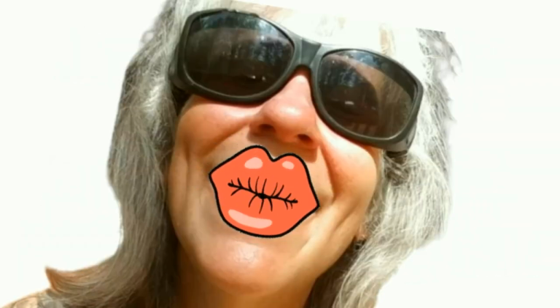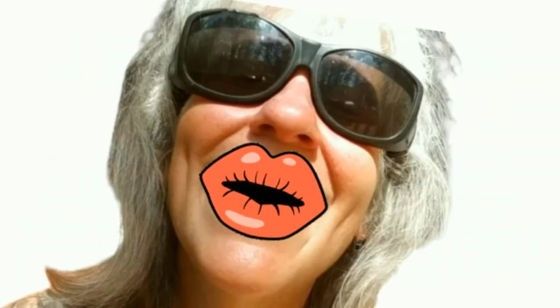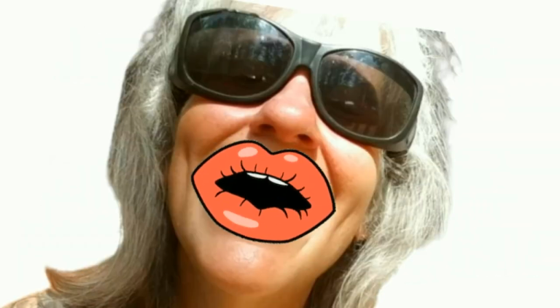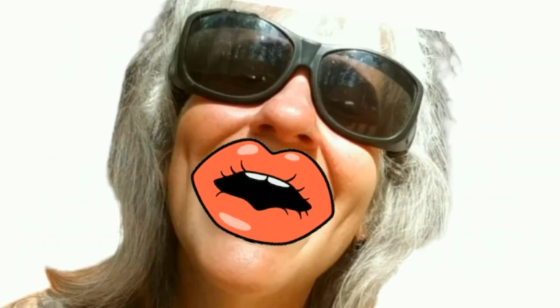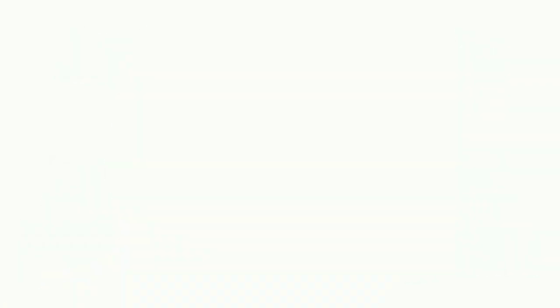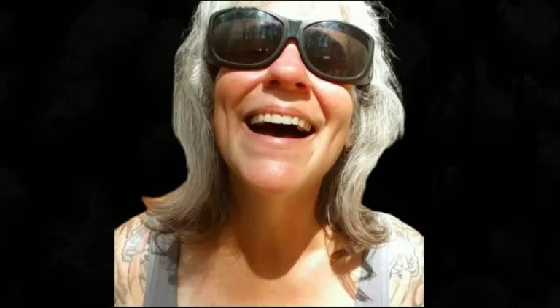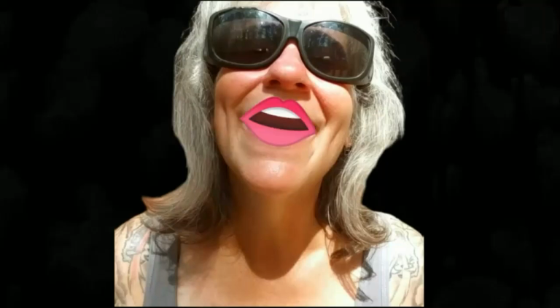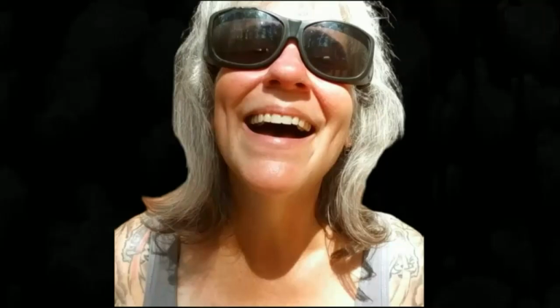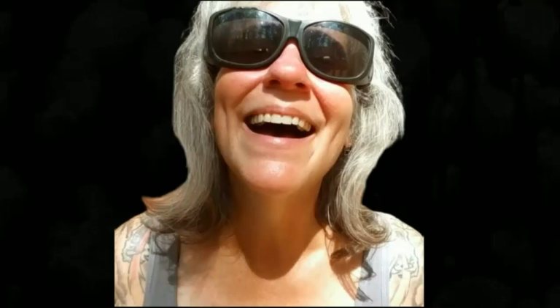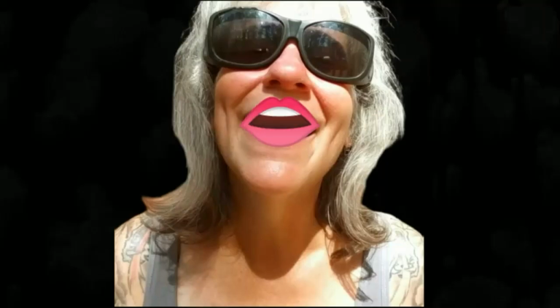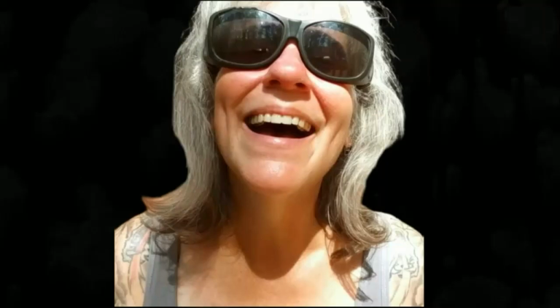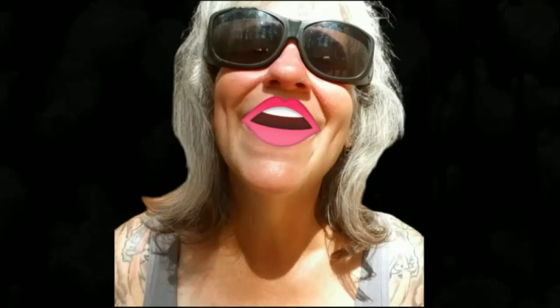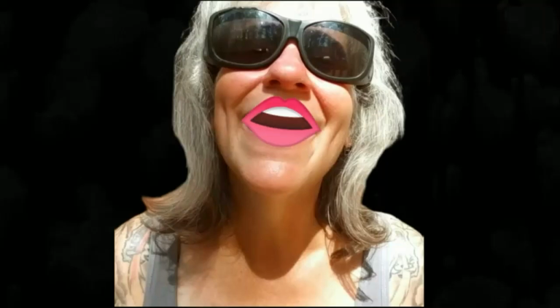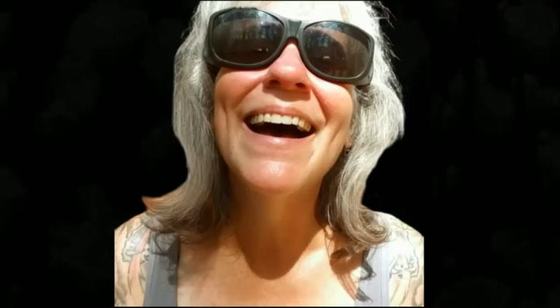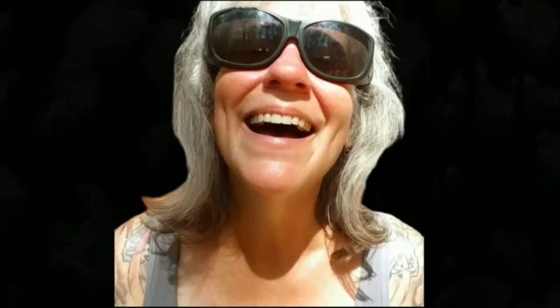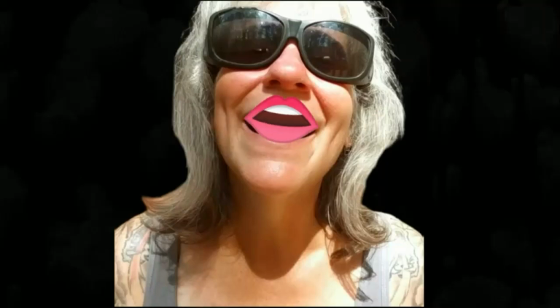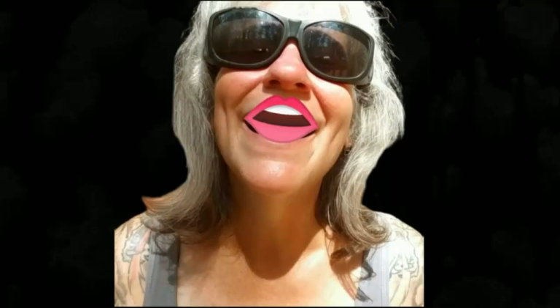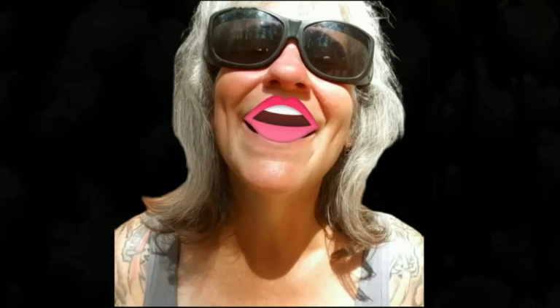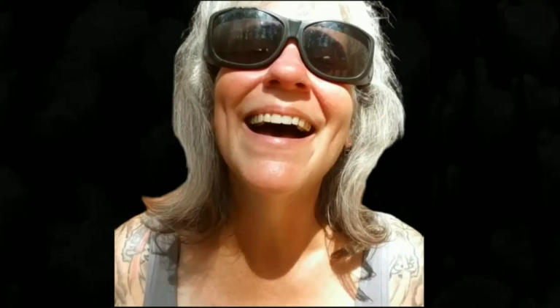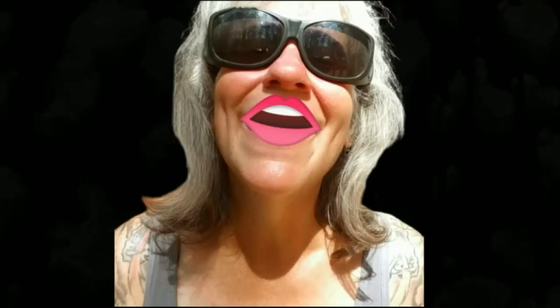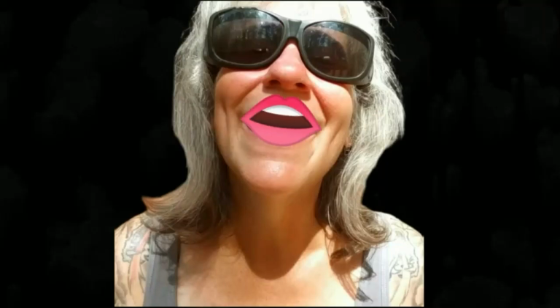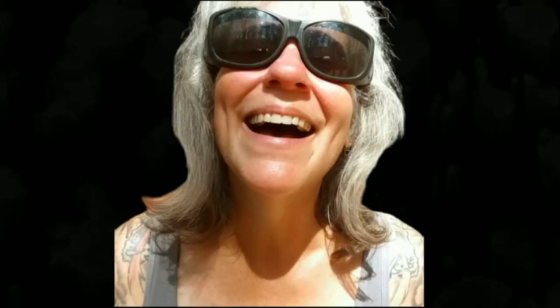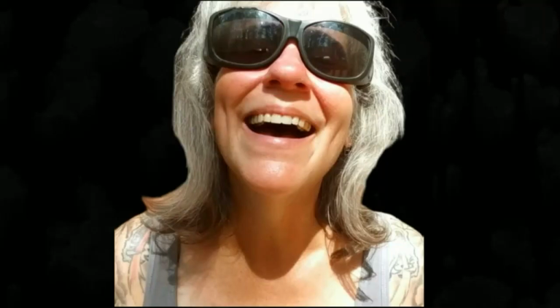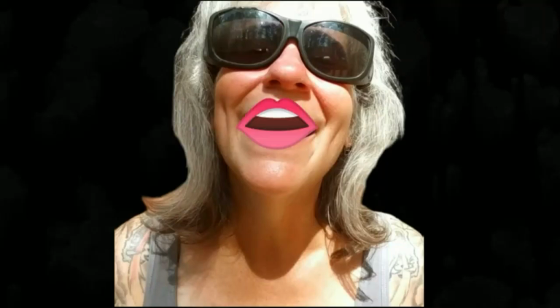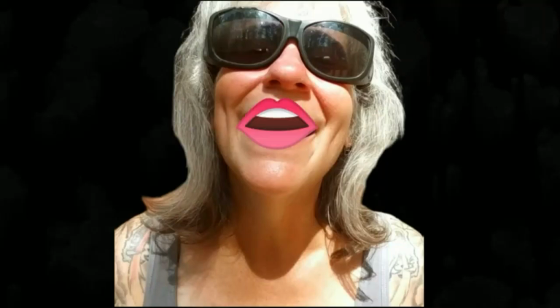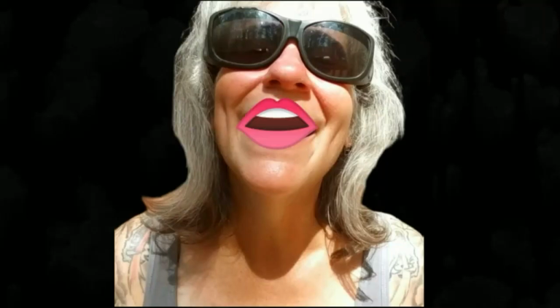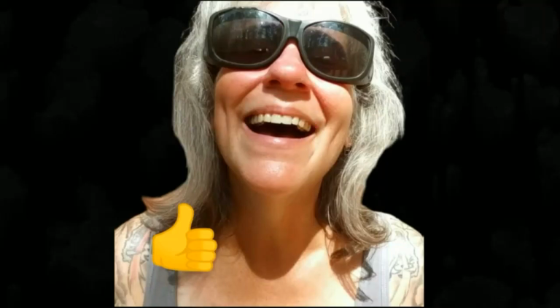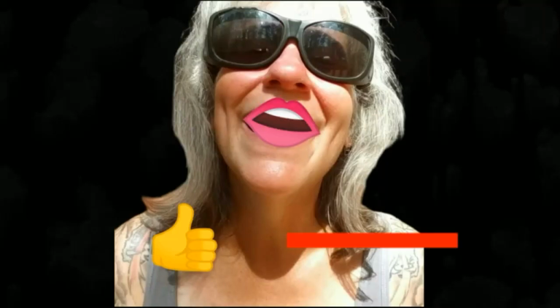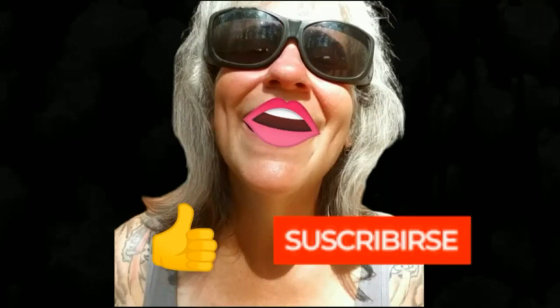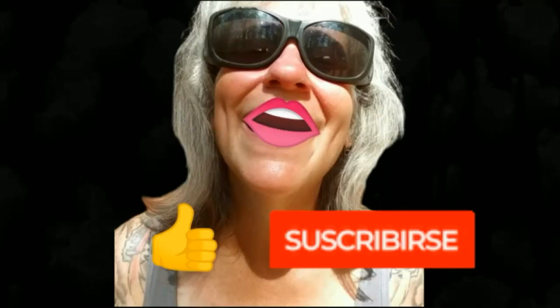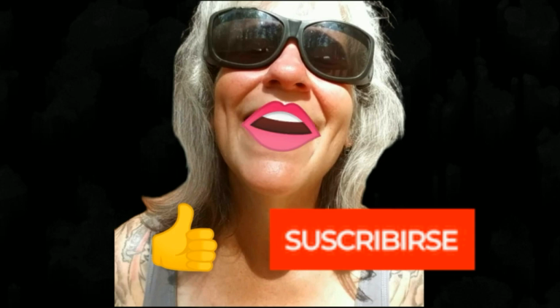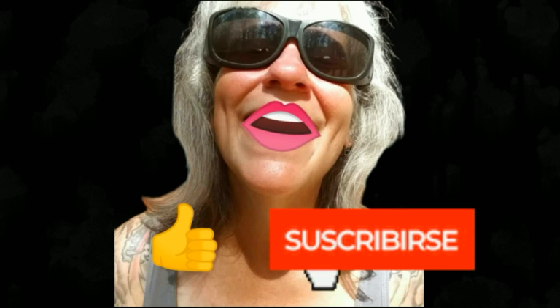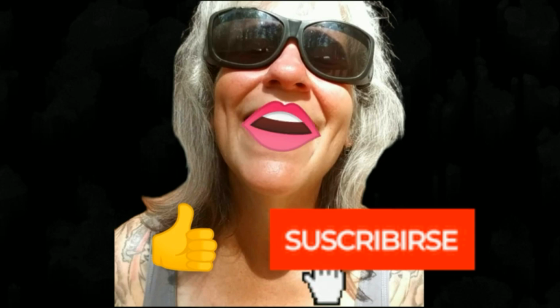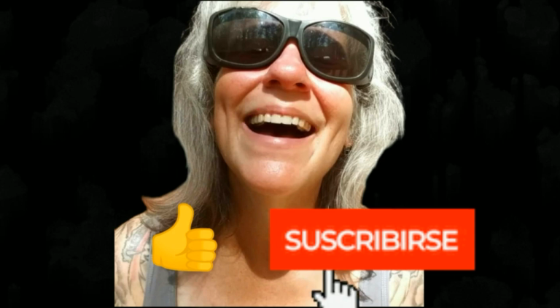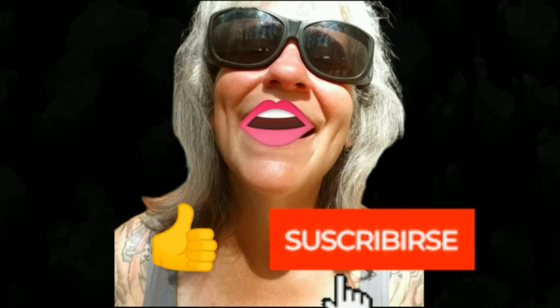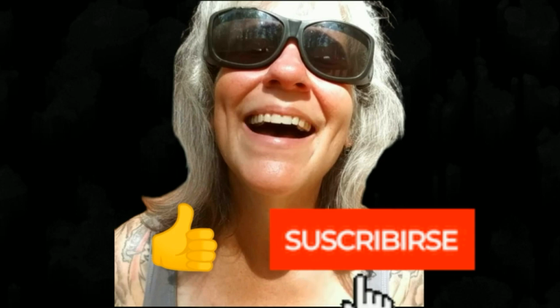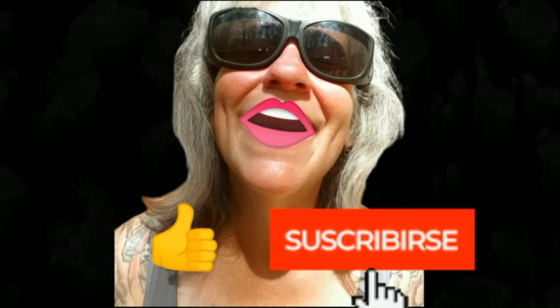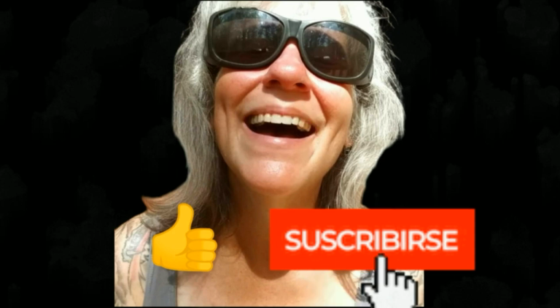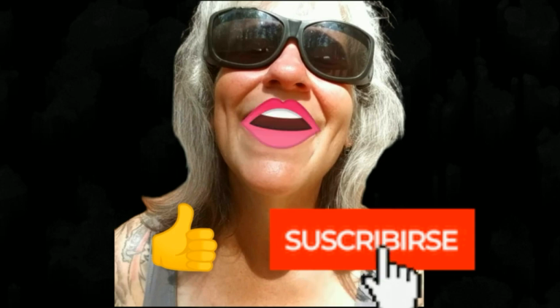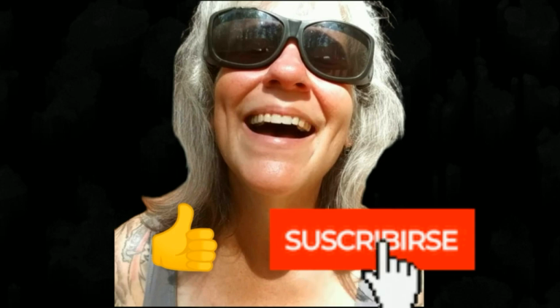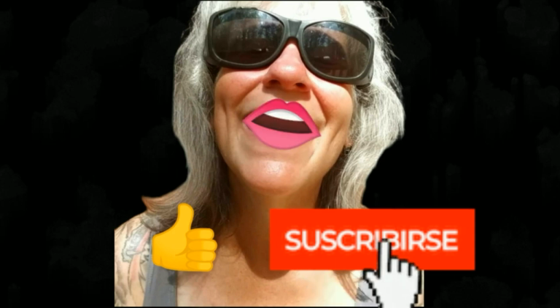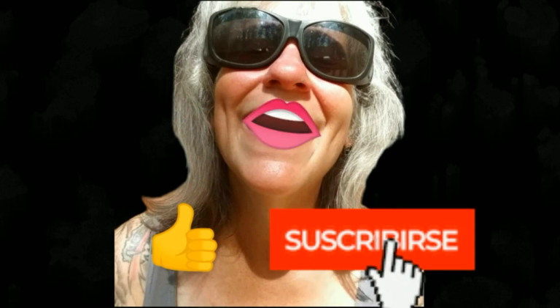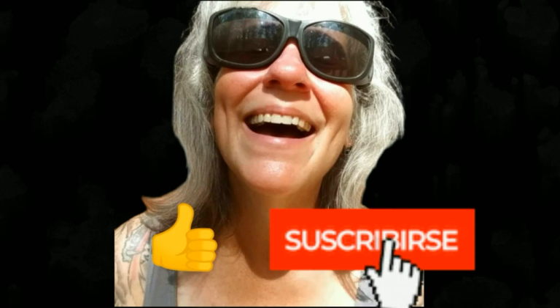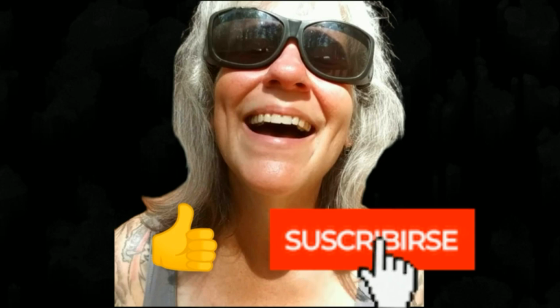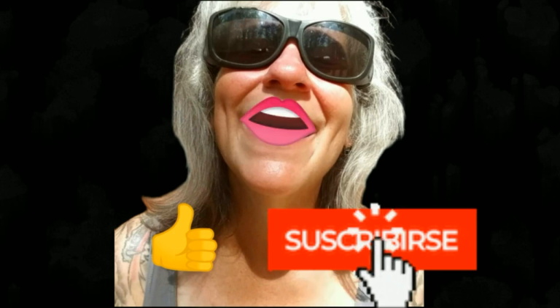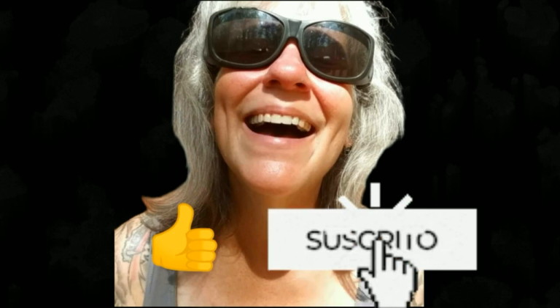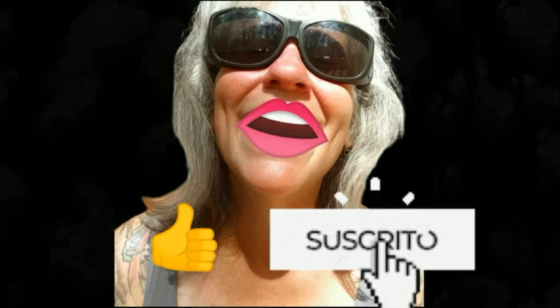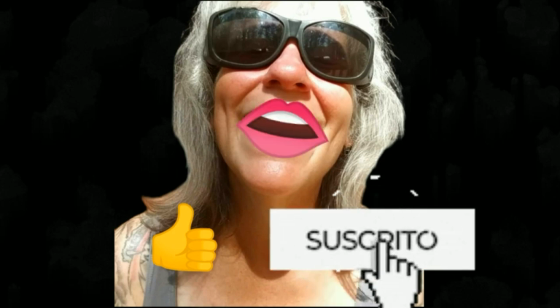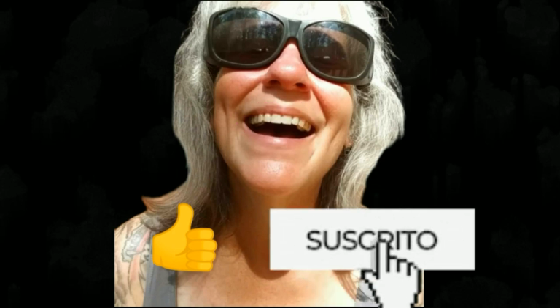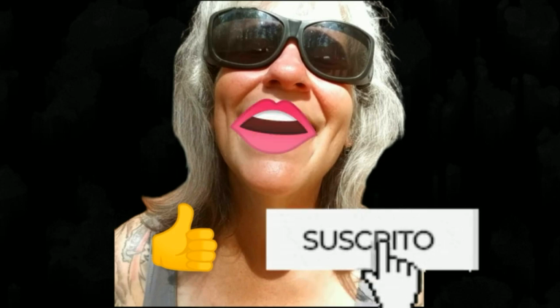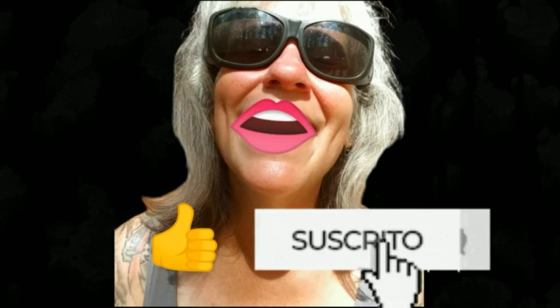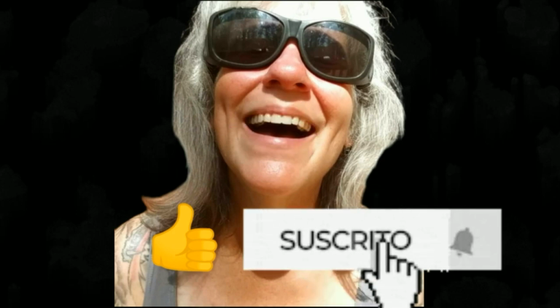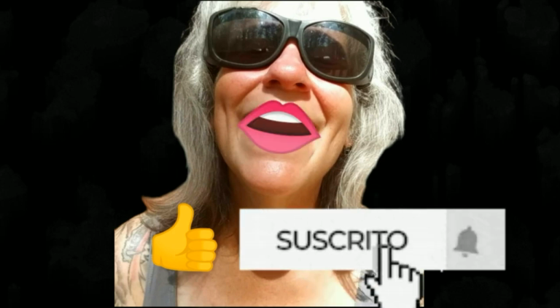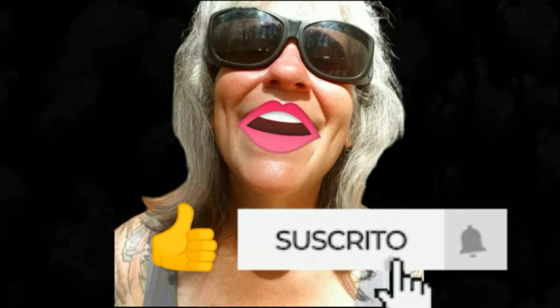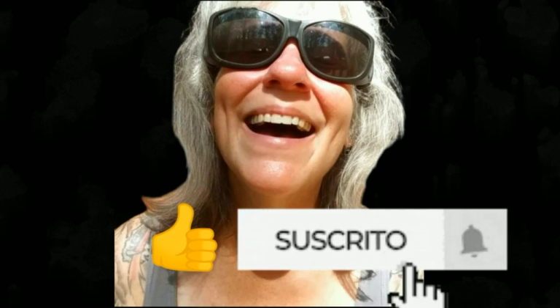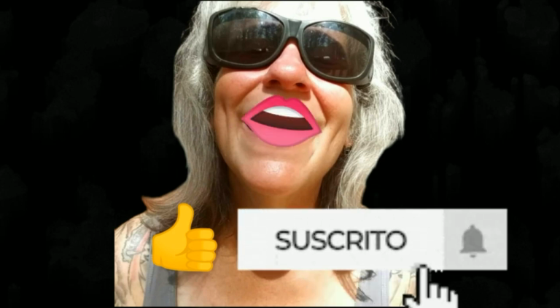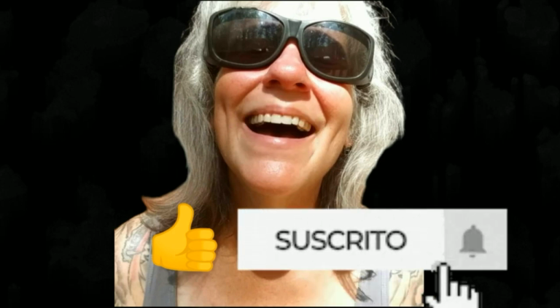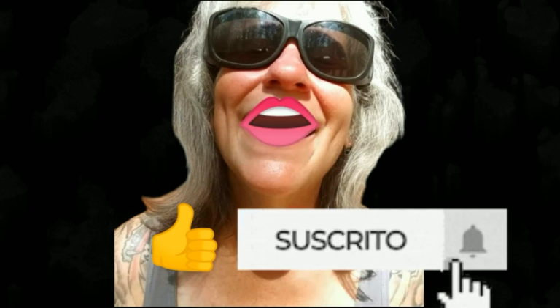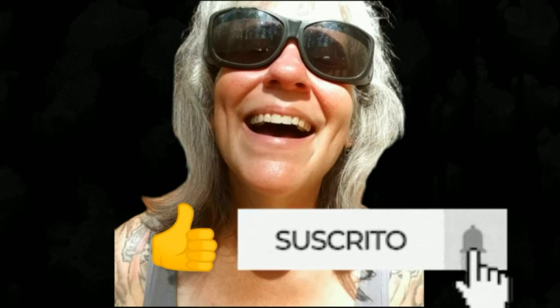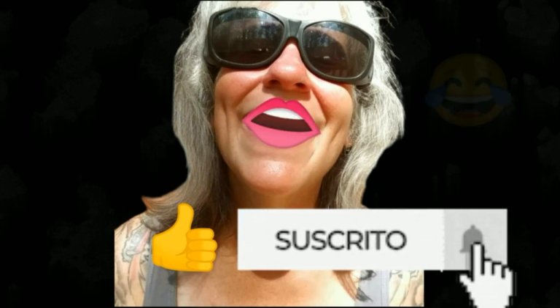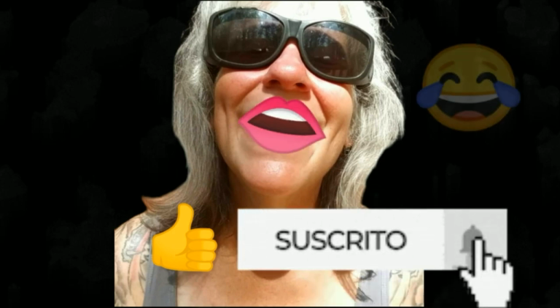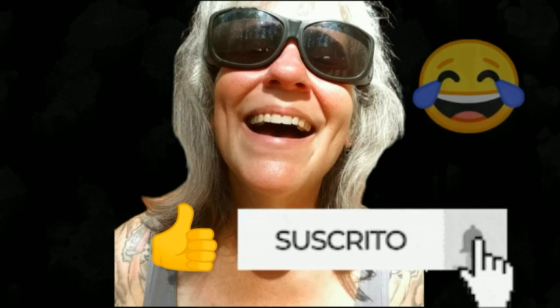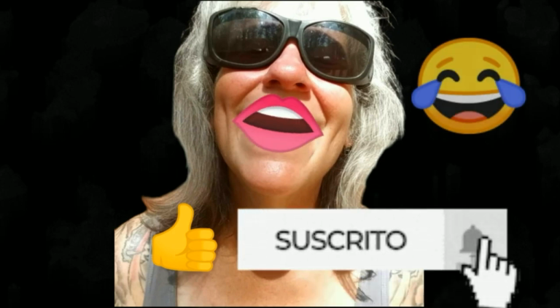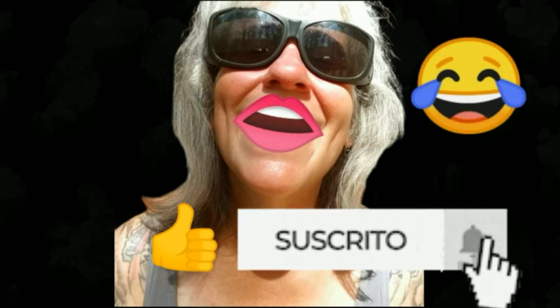Thanks for watching everybody. I hope you enjoyed the video. Make sure you like, subscribe, and hit the bell. Y'all have a good one.